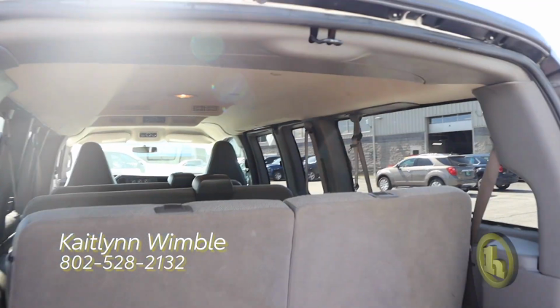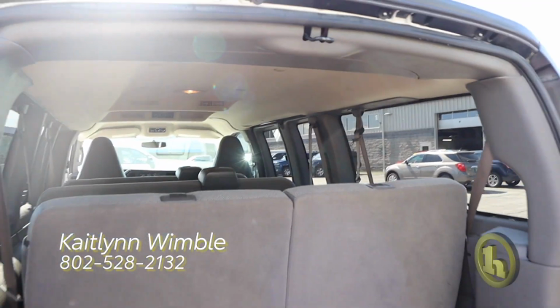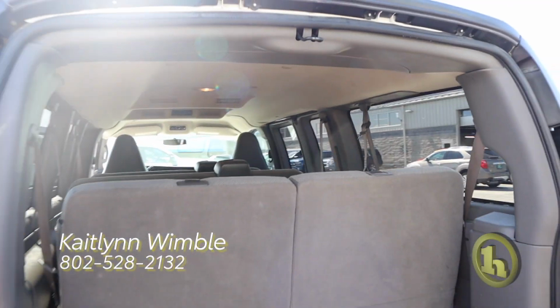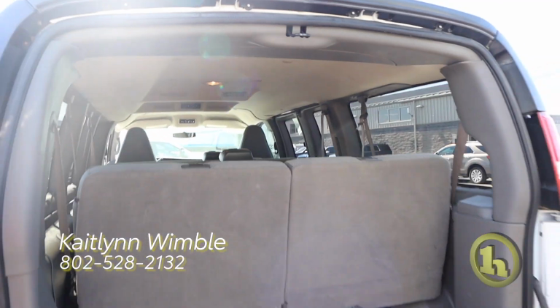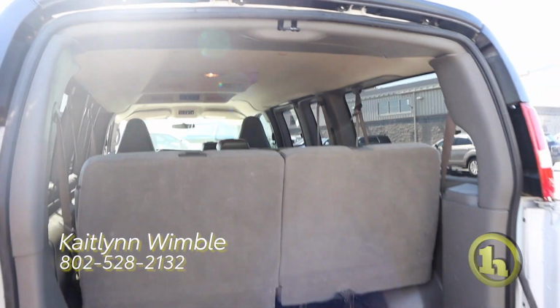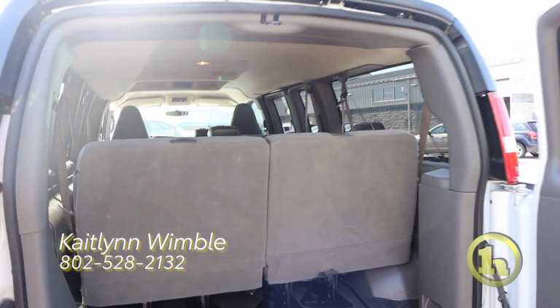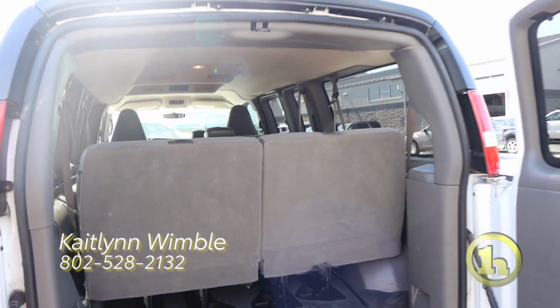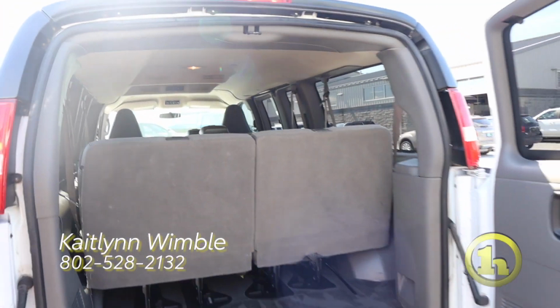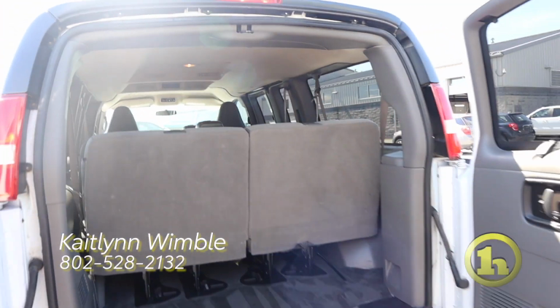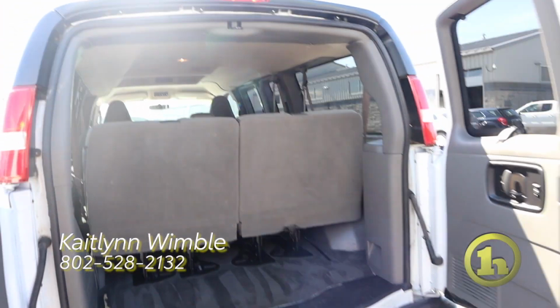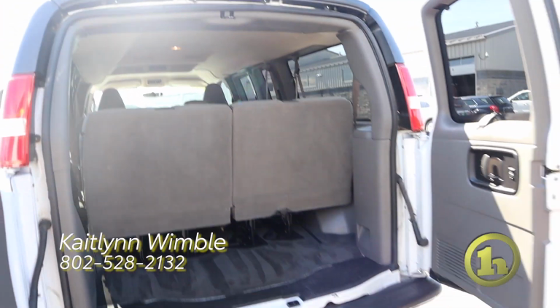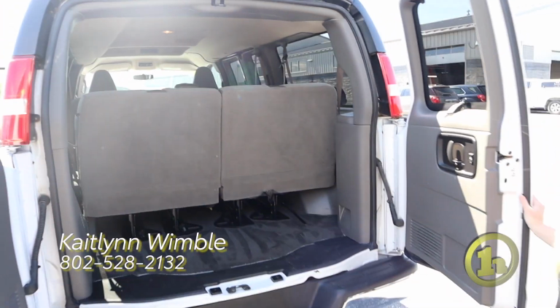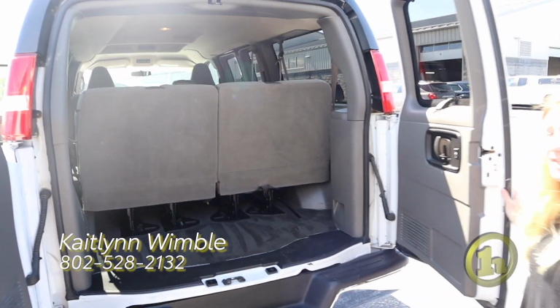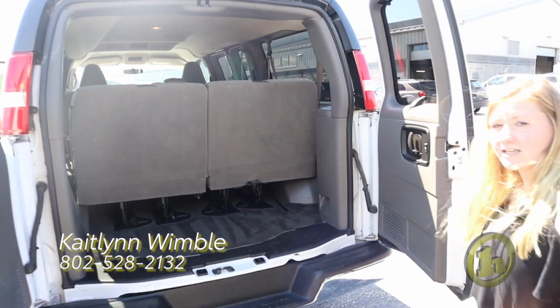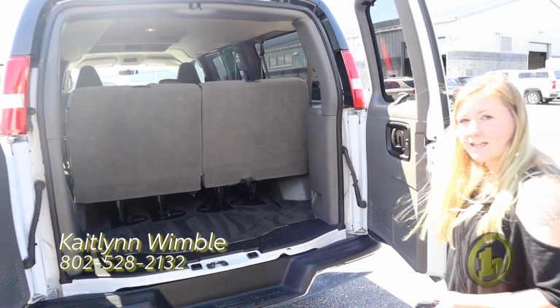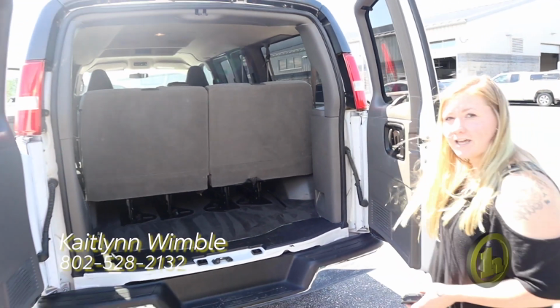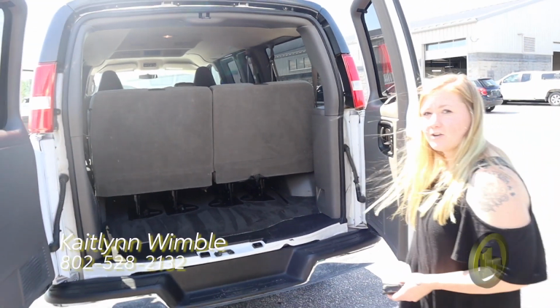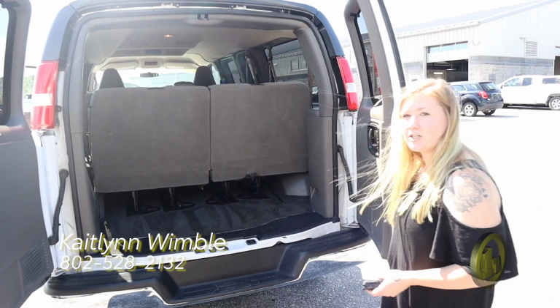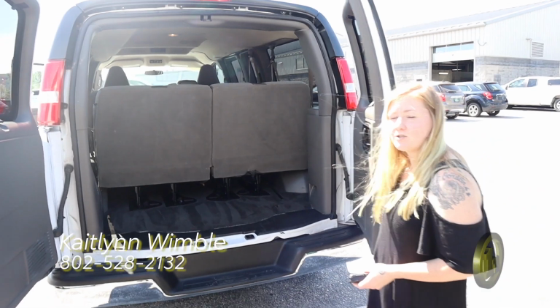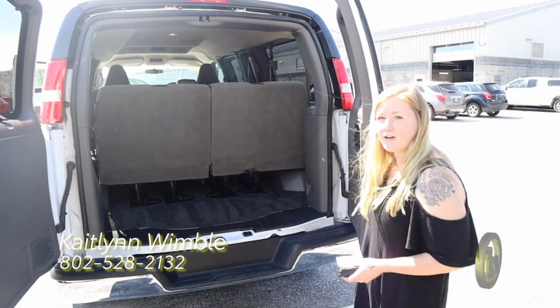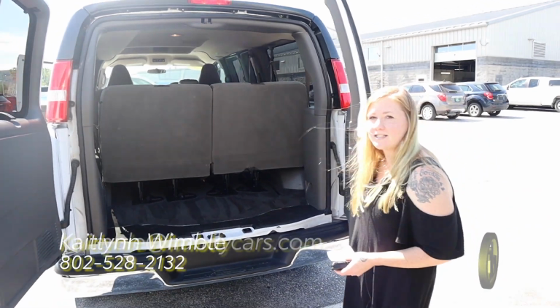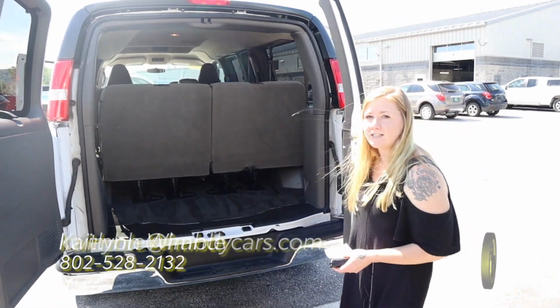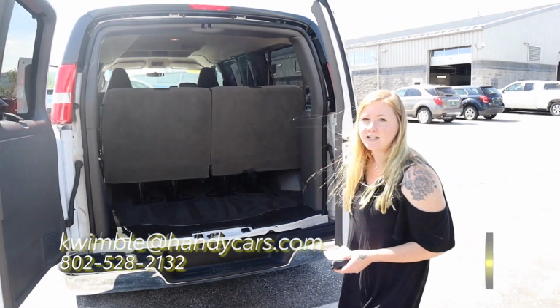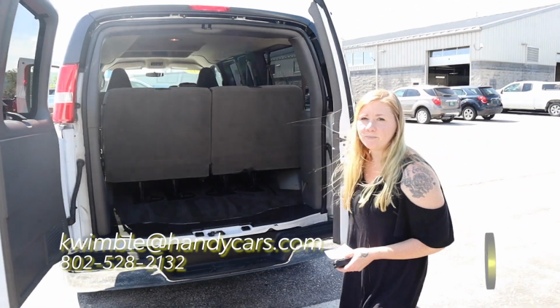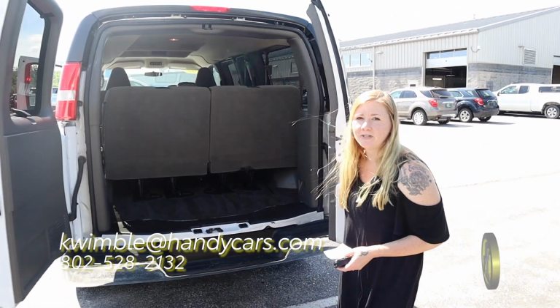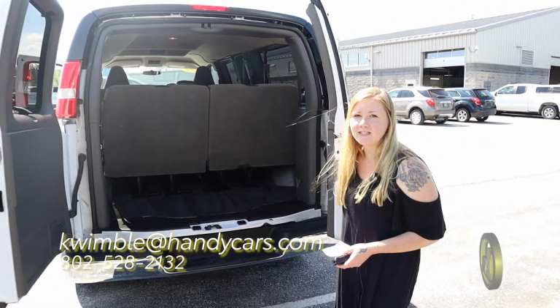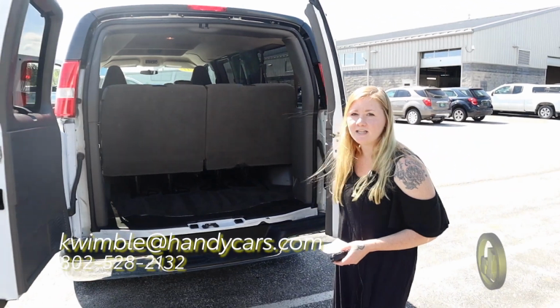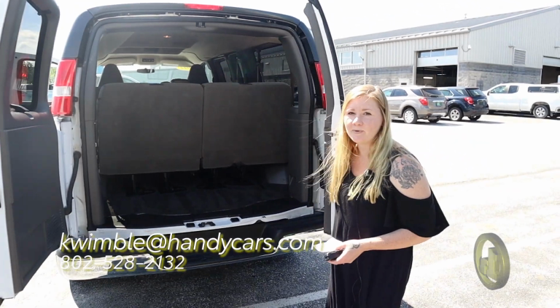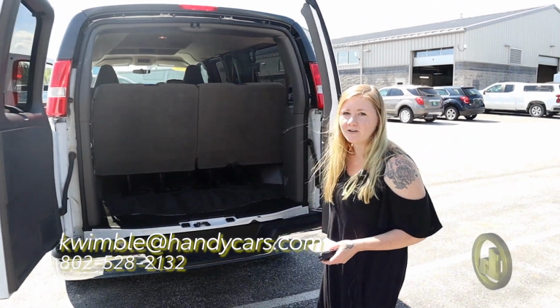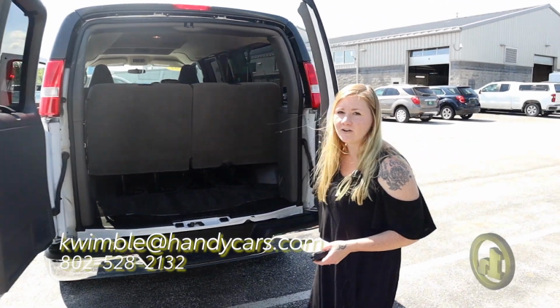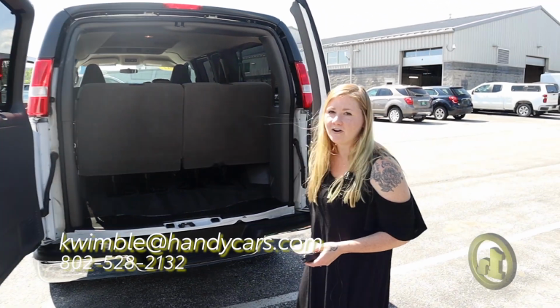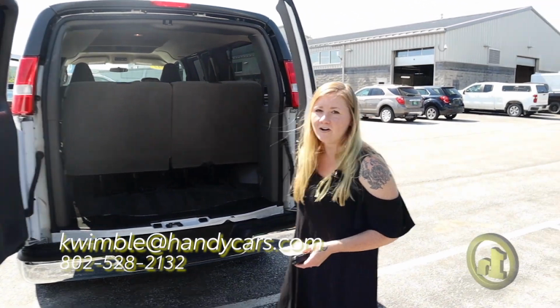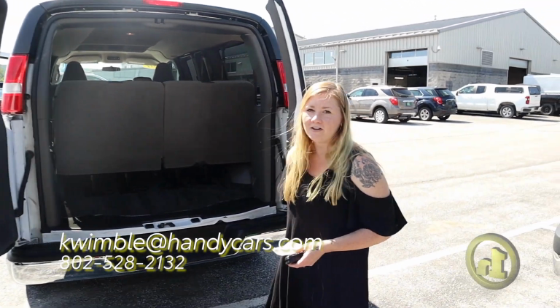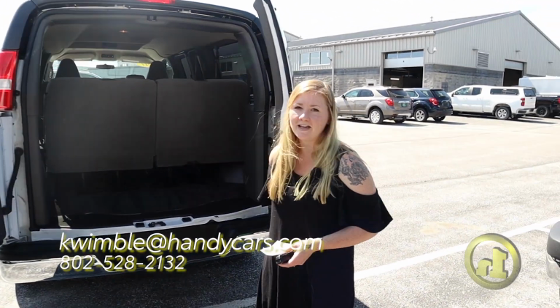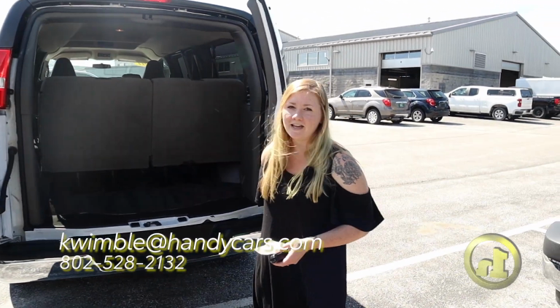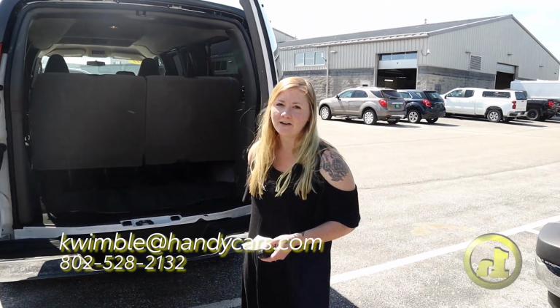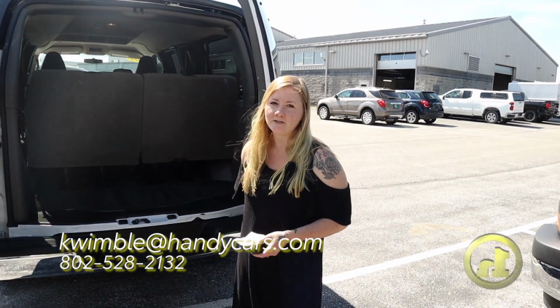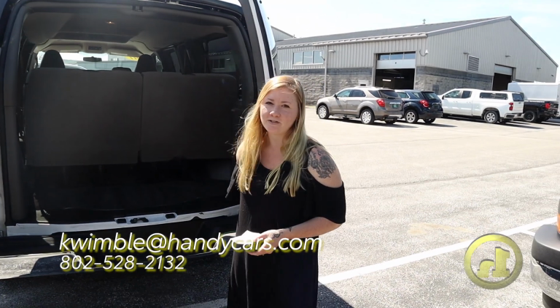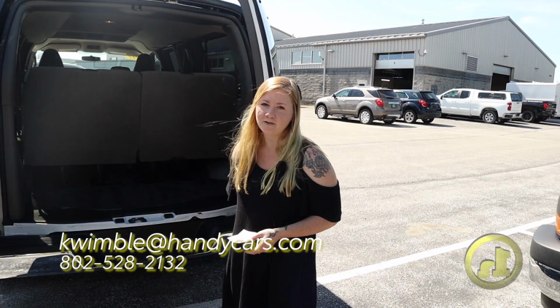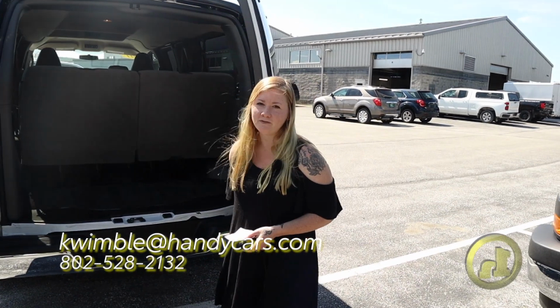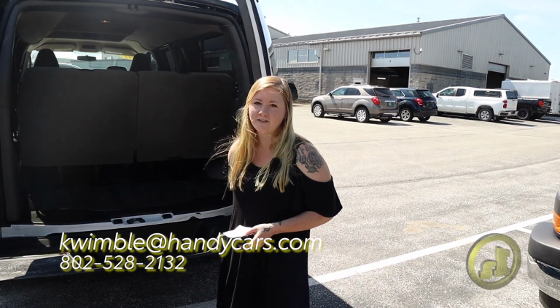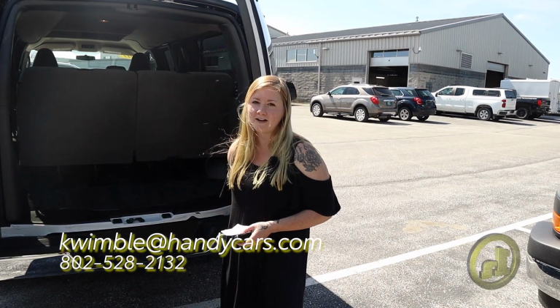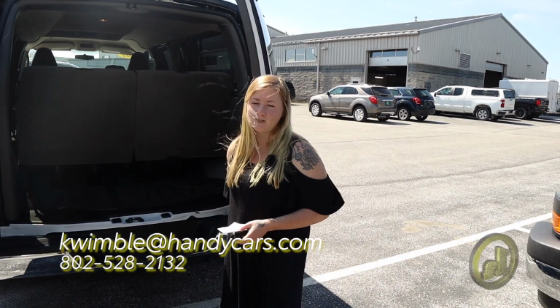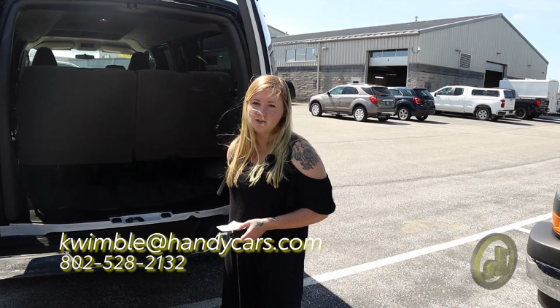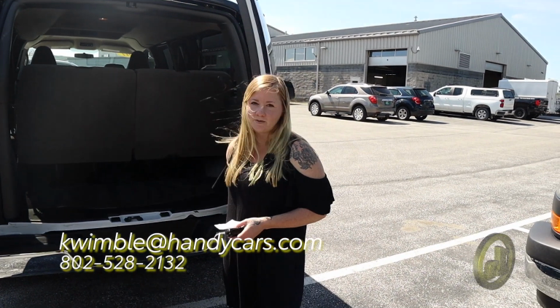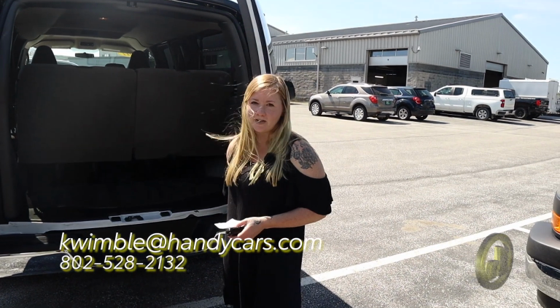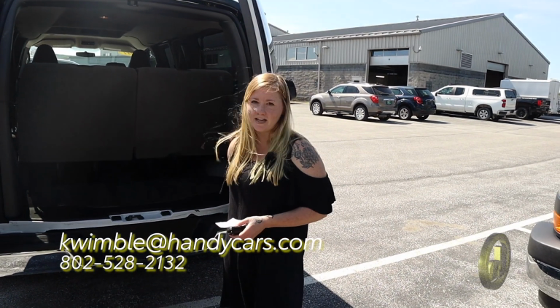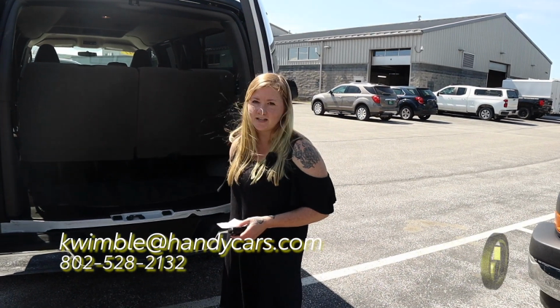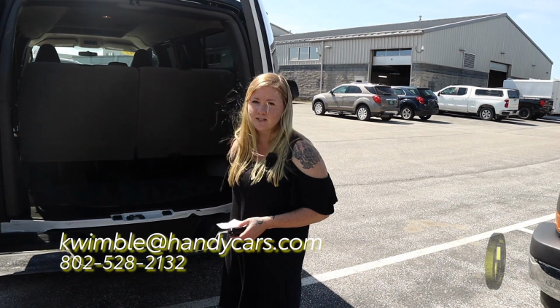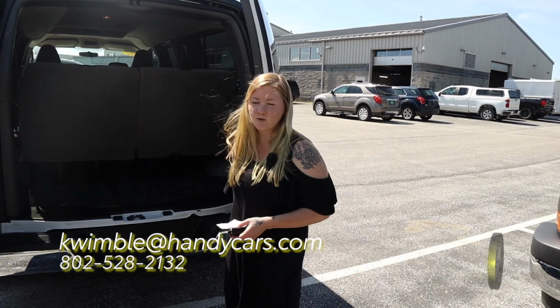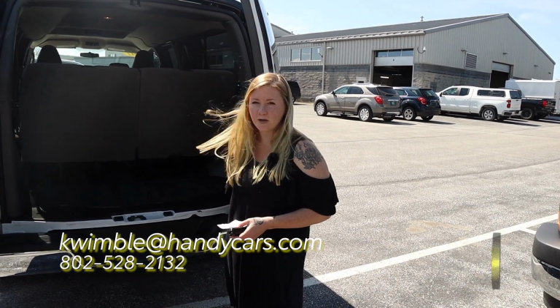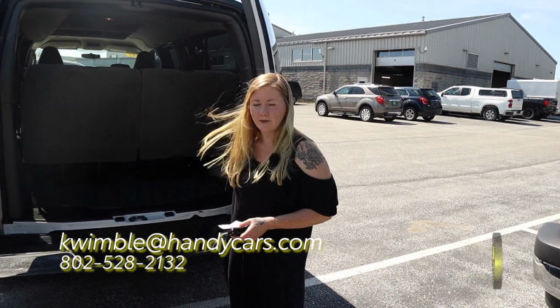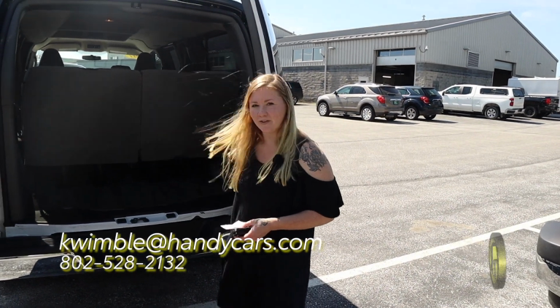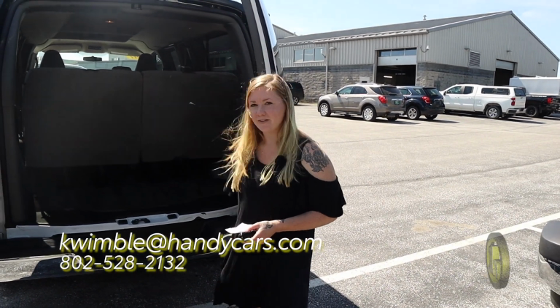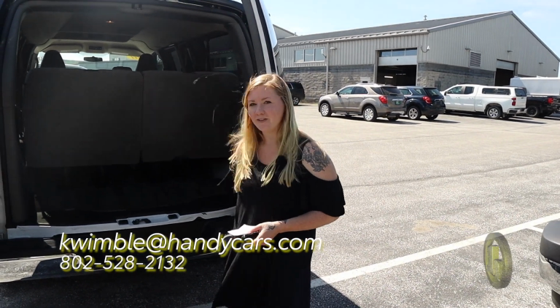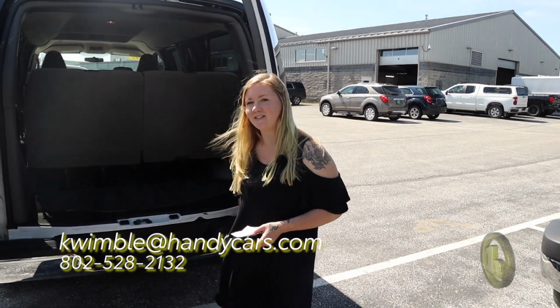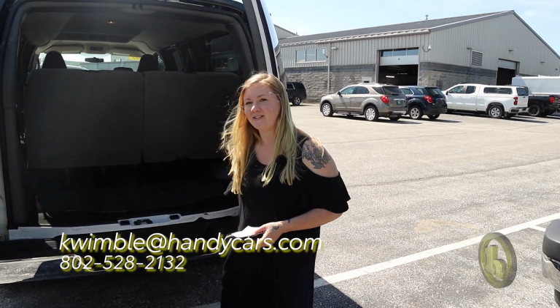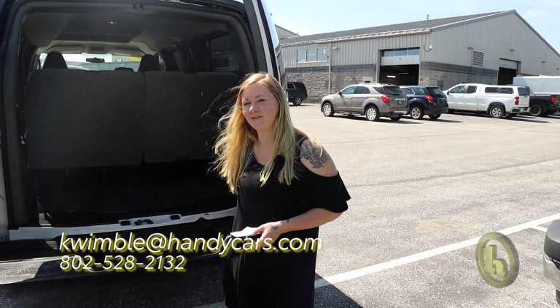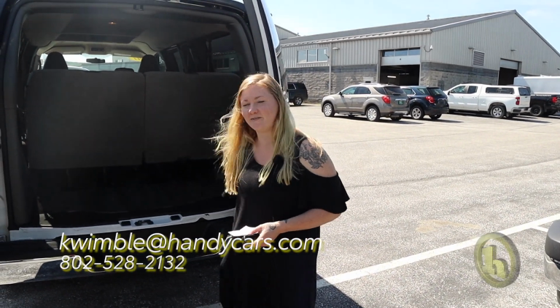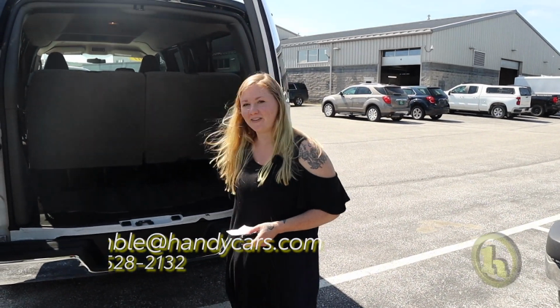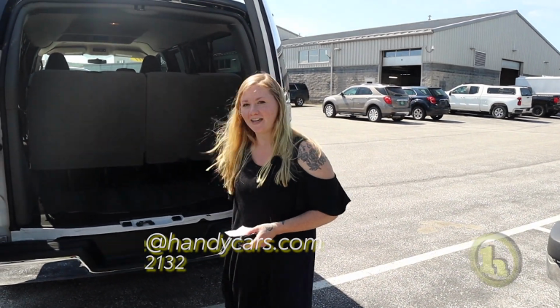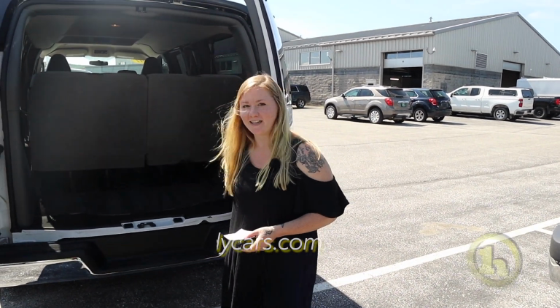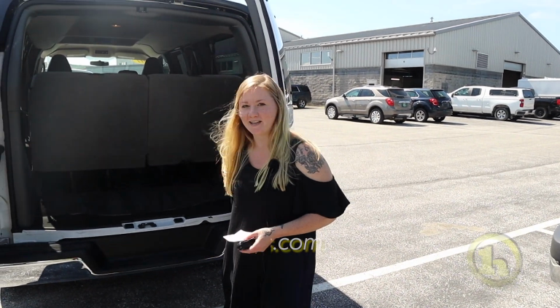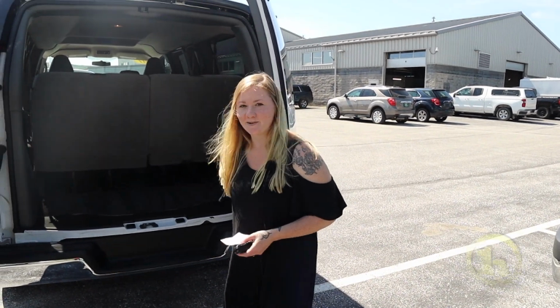So if this is anything that you're interested in, please give me a call at 802-528-2132. Thank you.